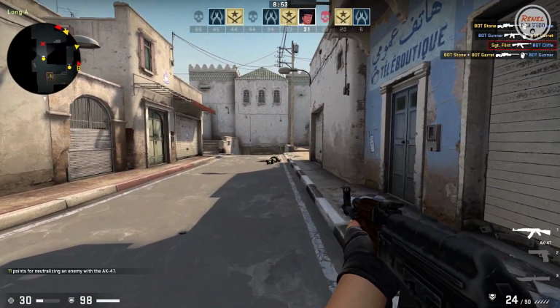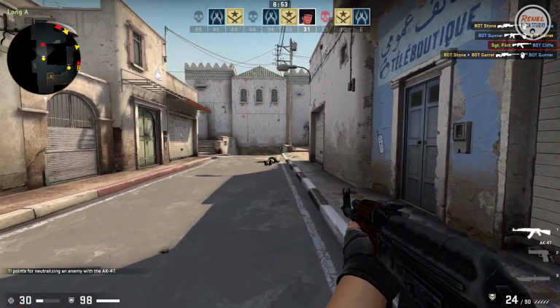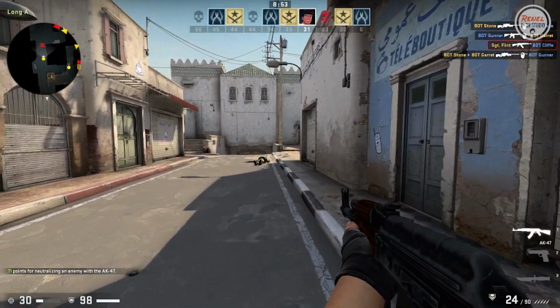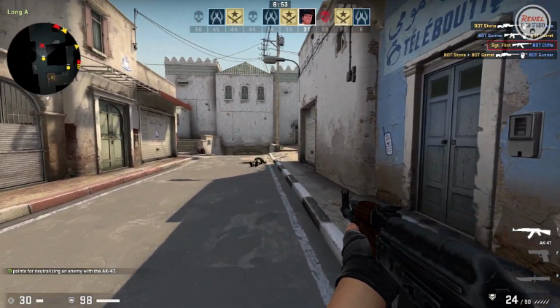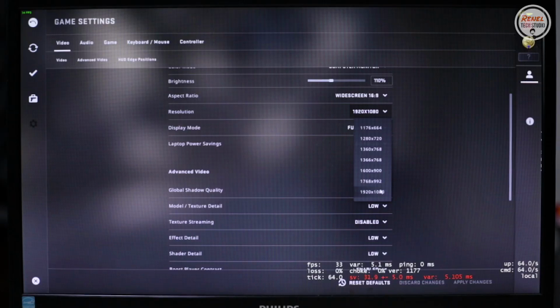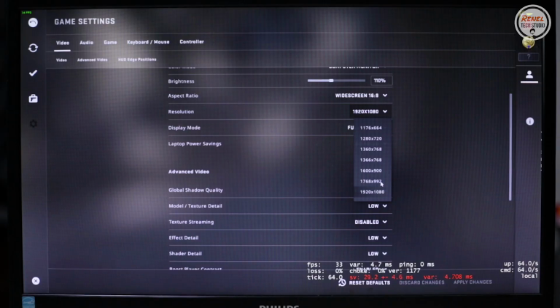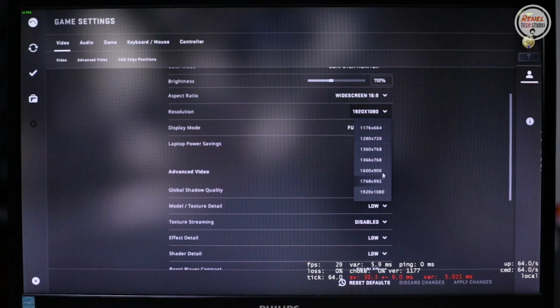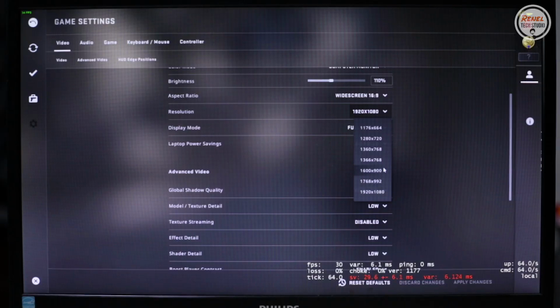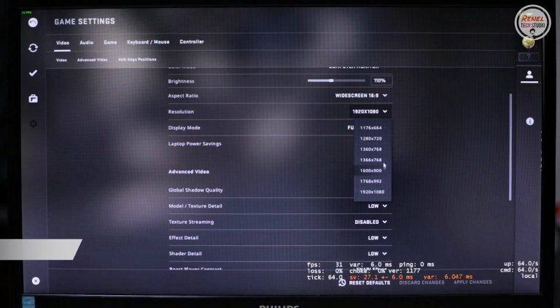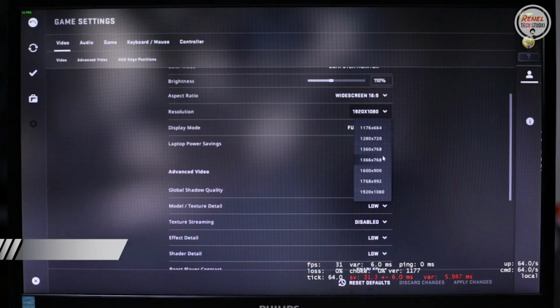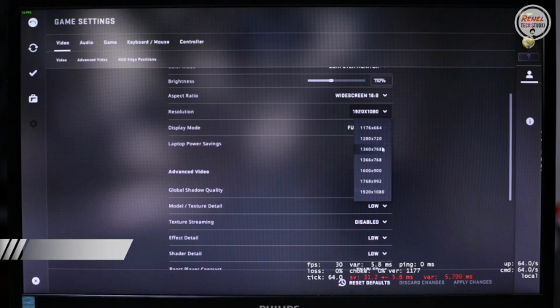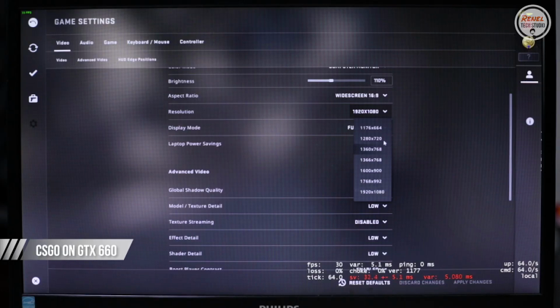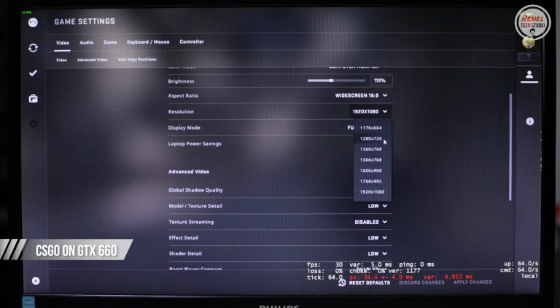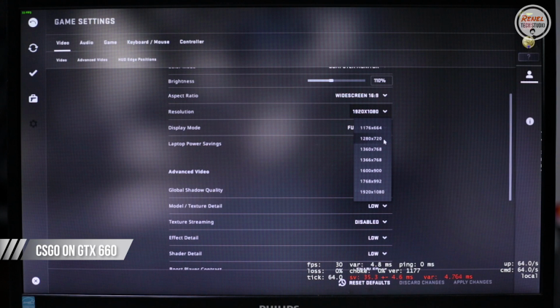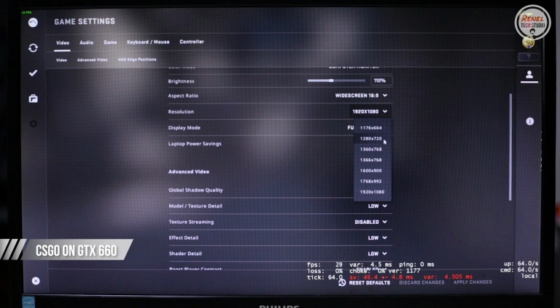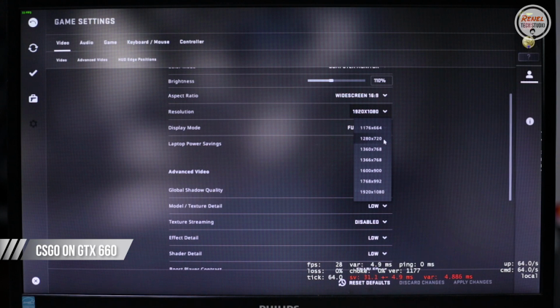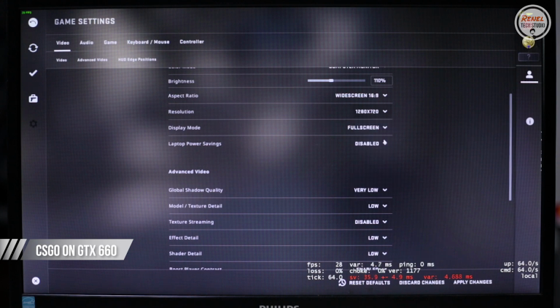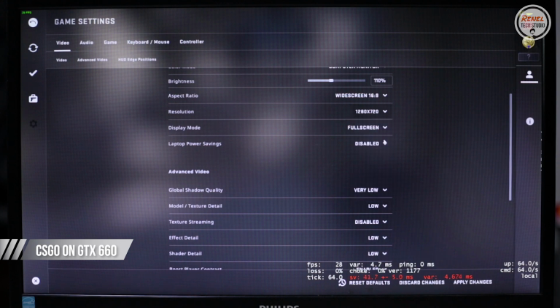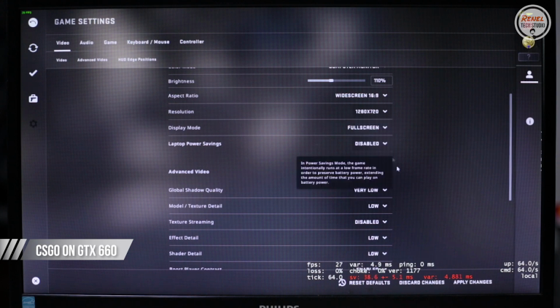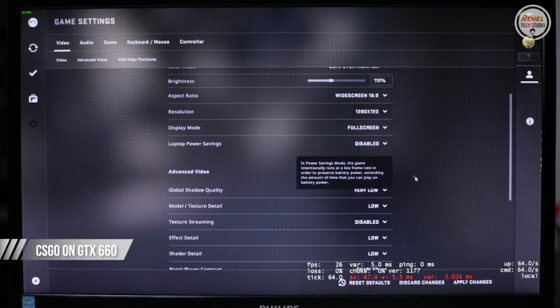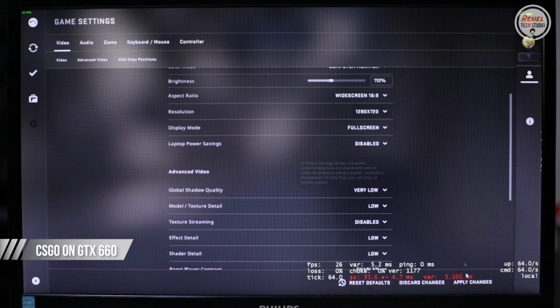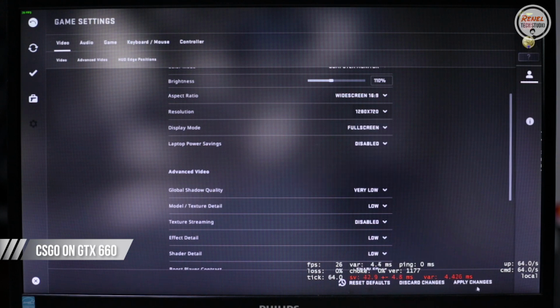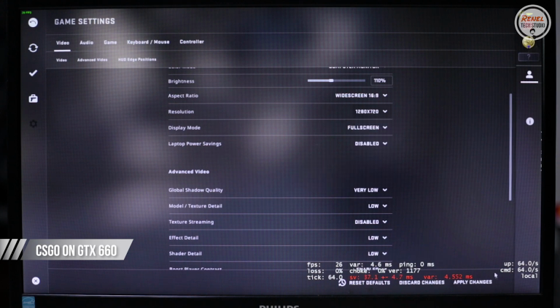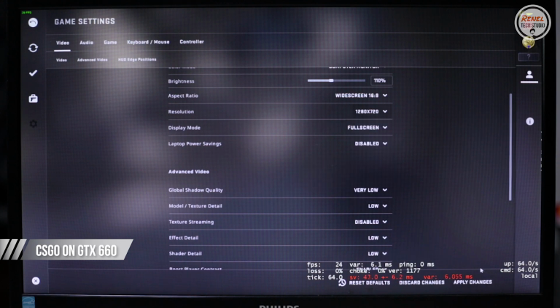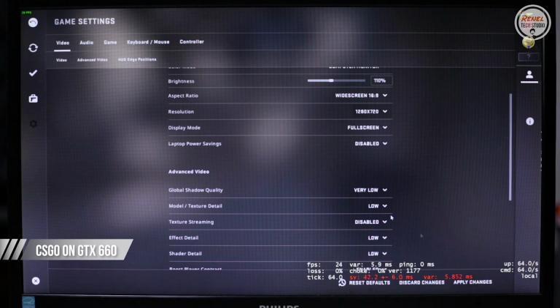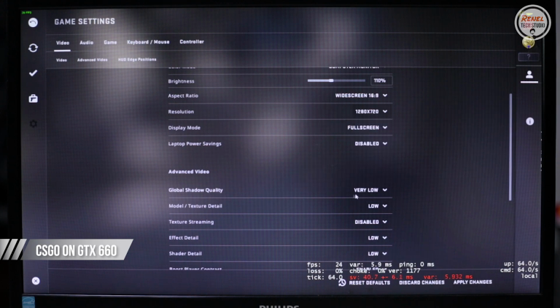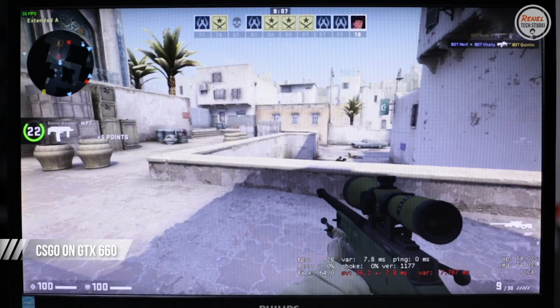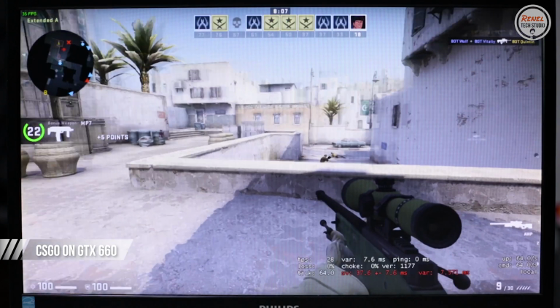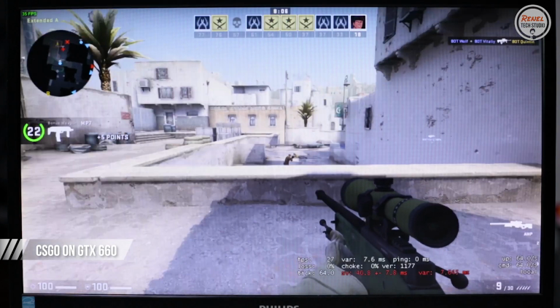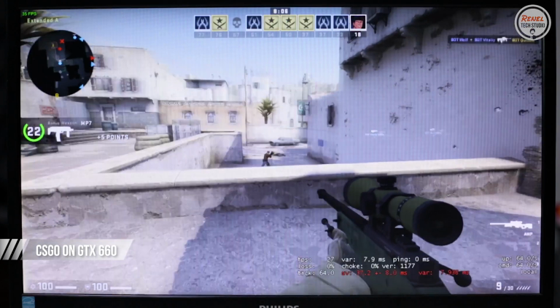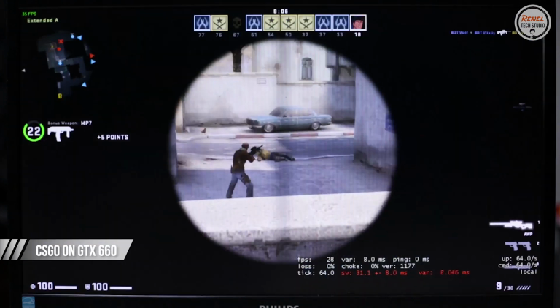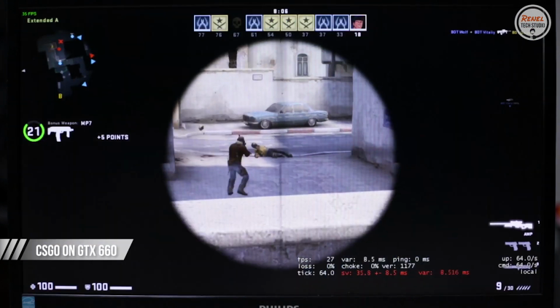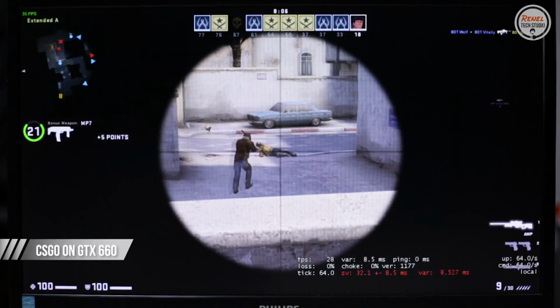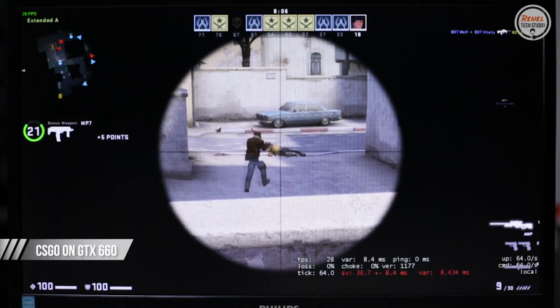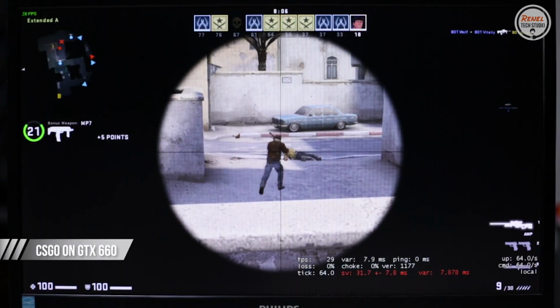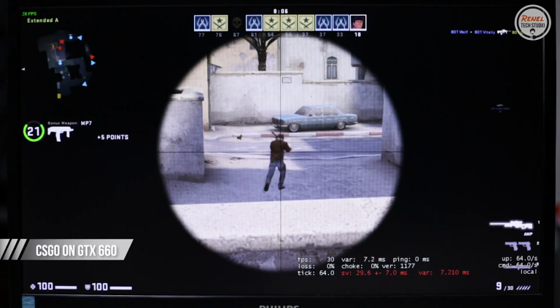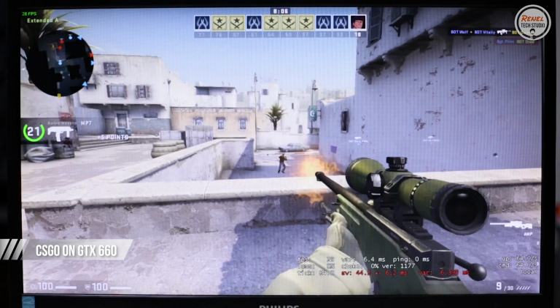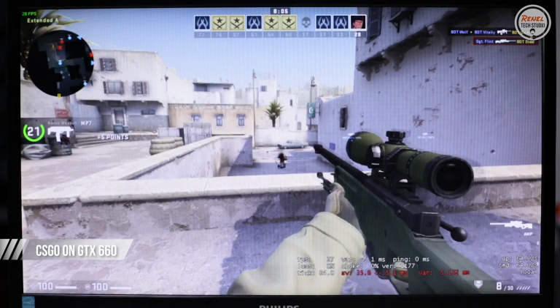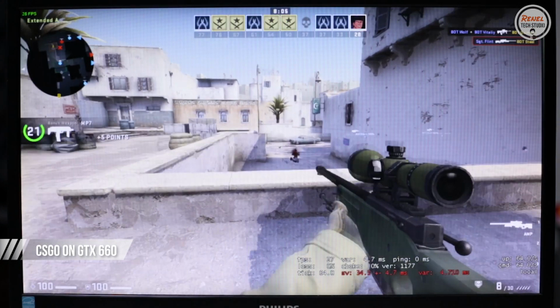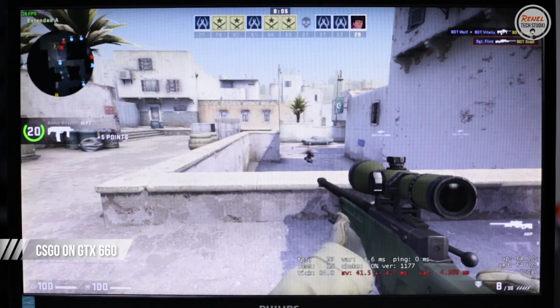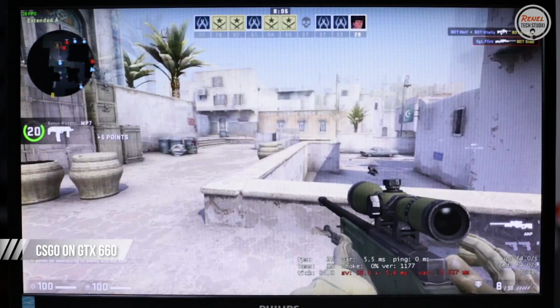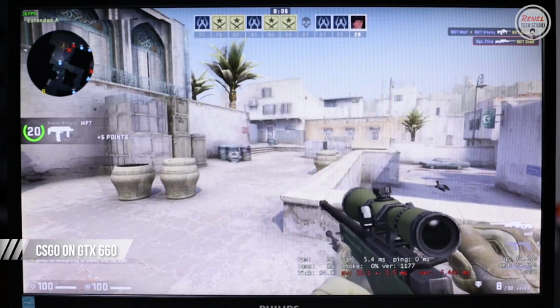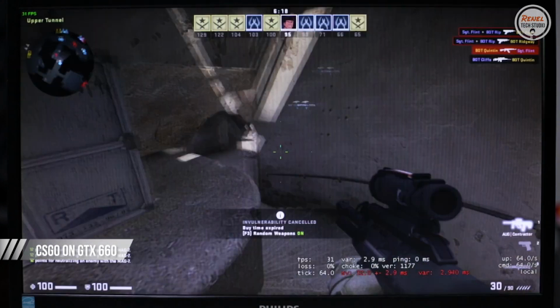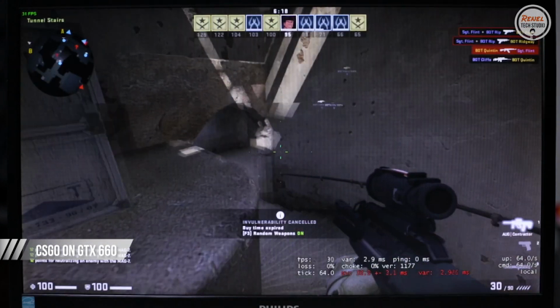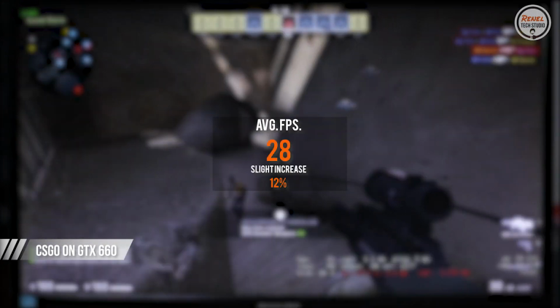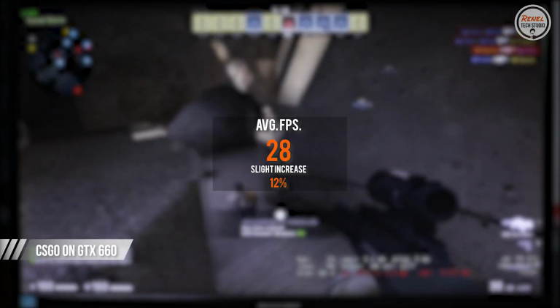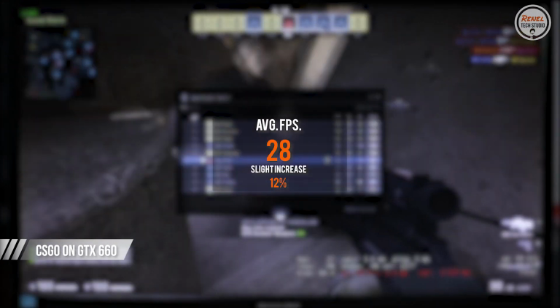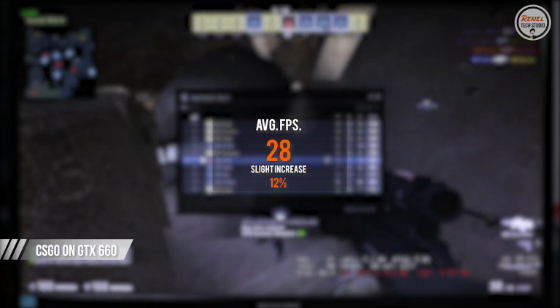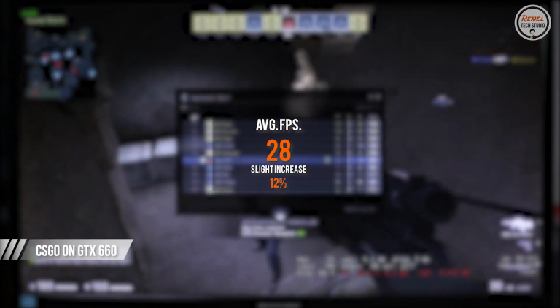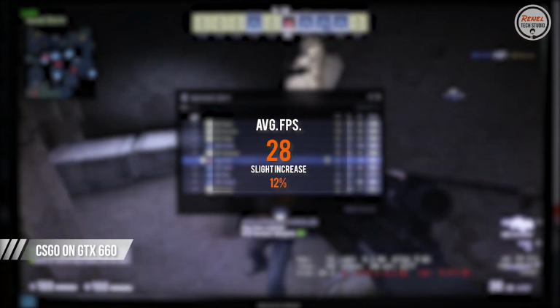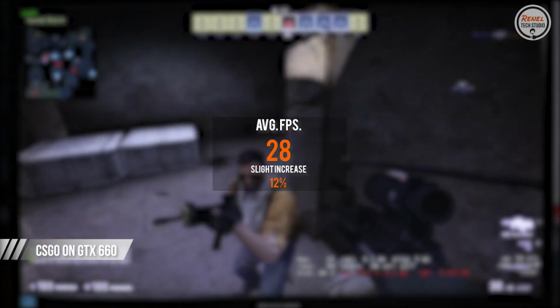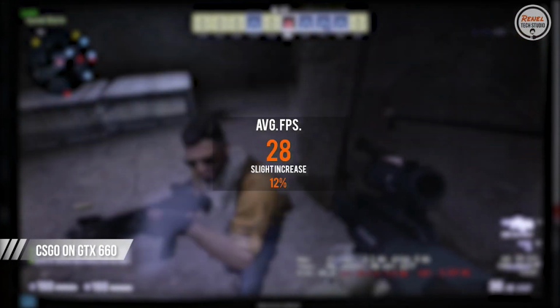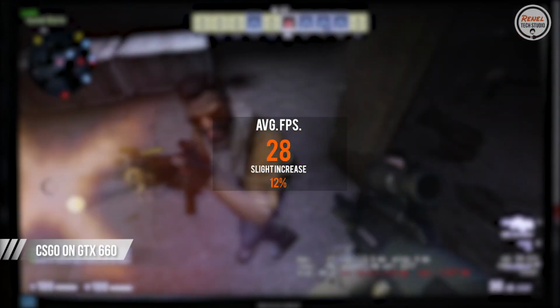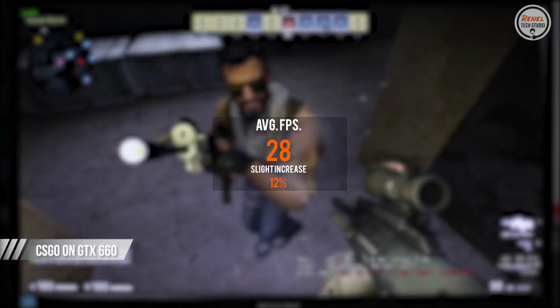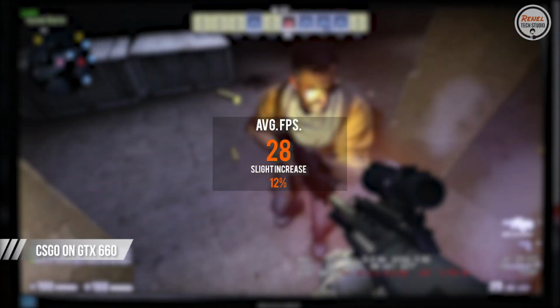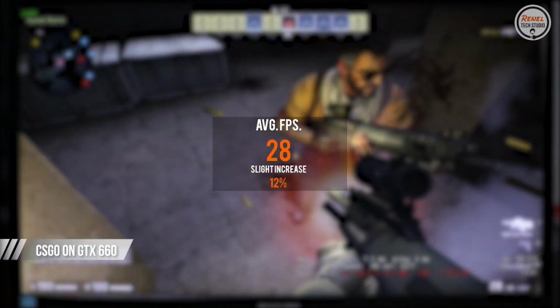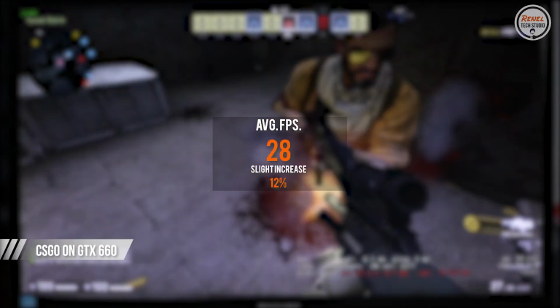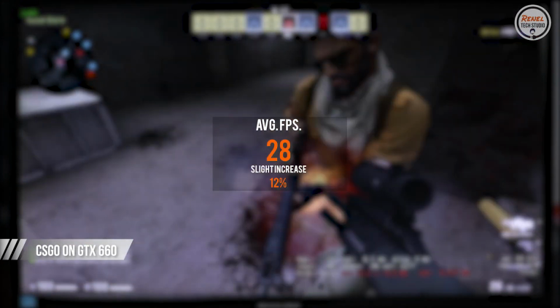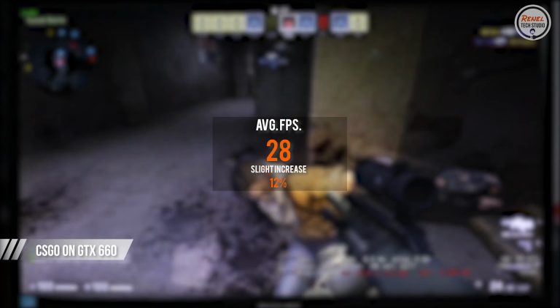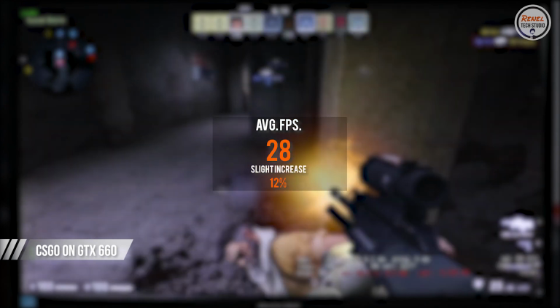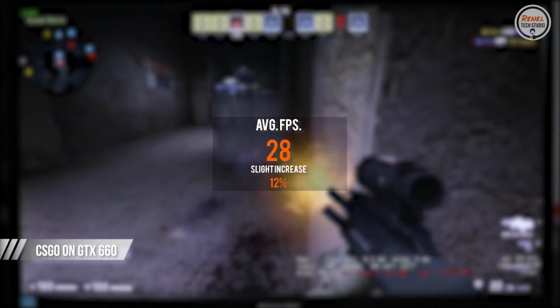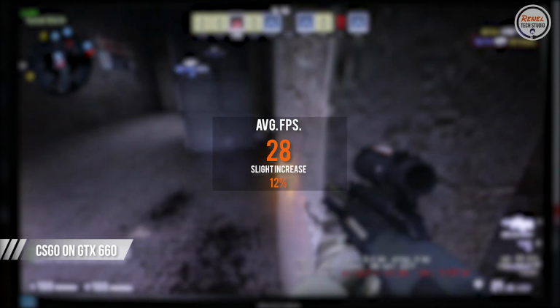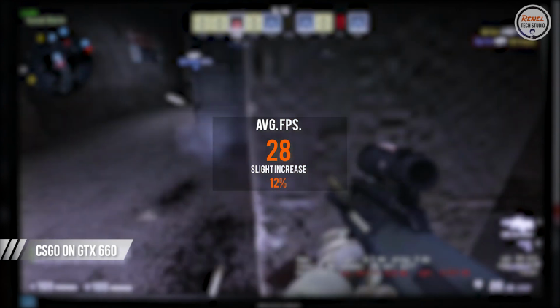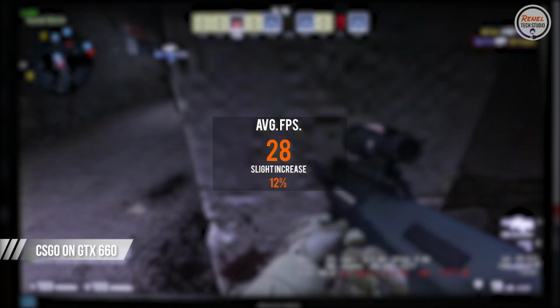On CS:GO, still at 720p low settings, the average FPS is 28 — a slight increase of 12% over the iGPU result.